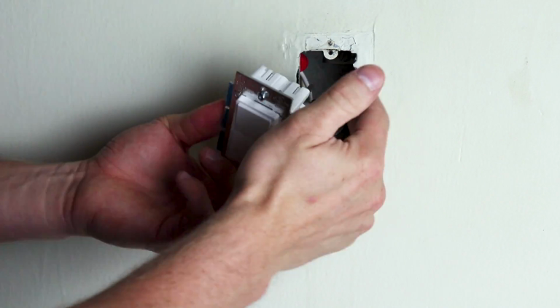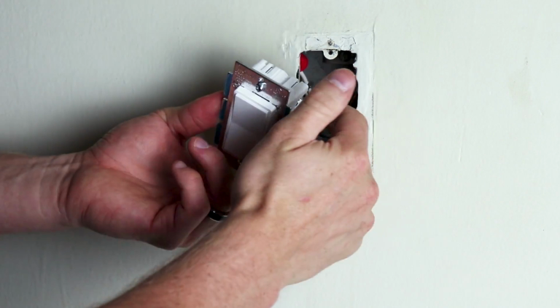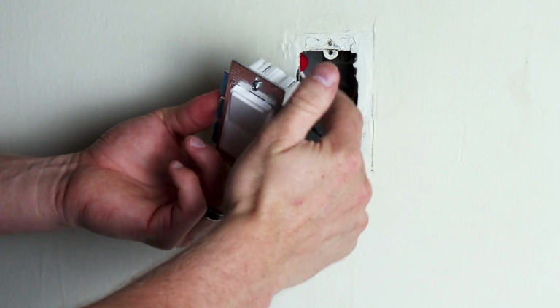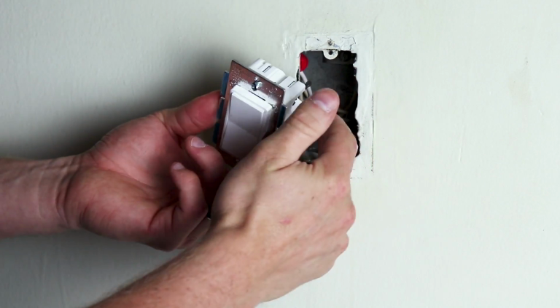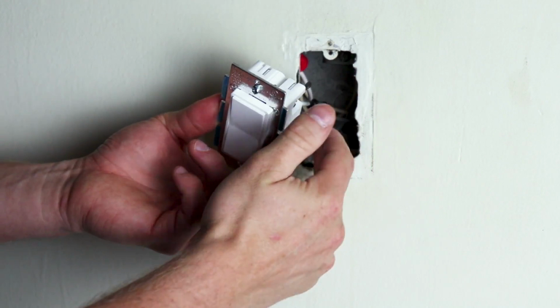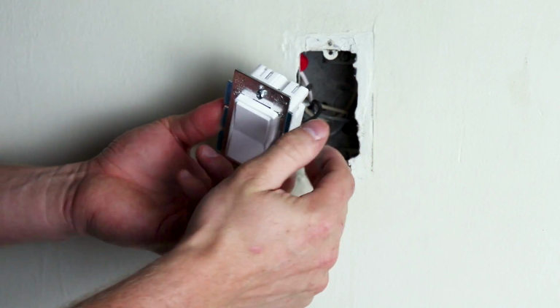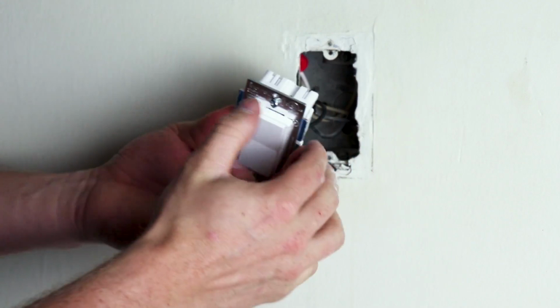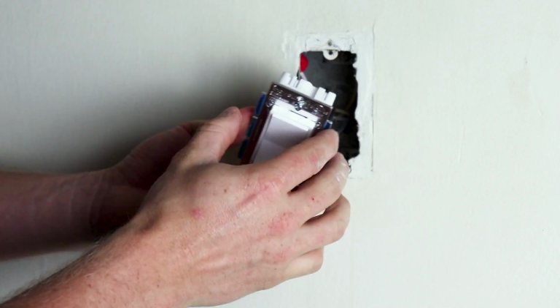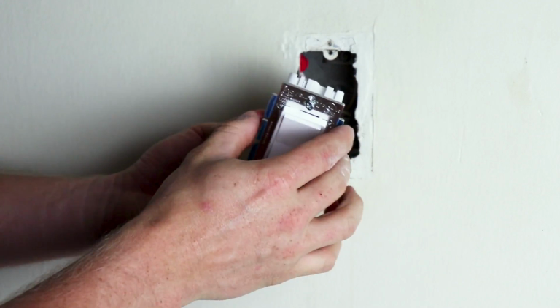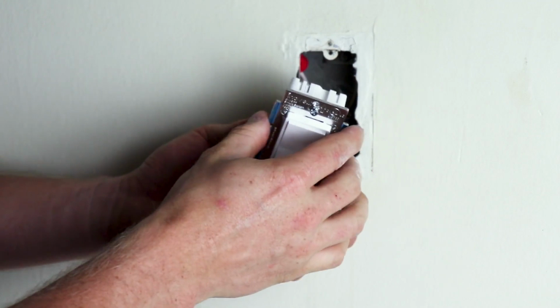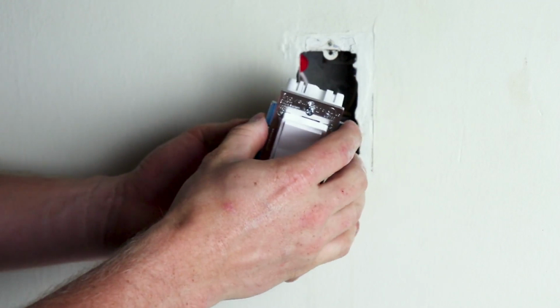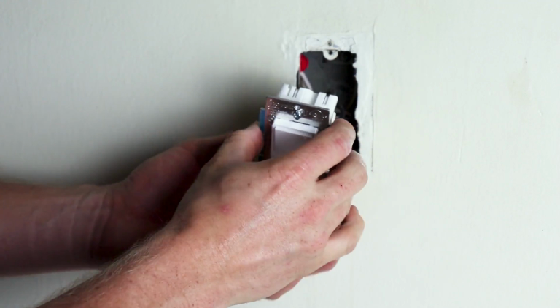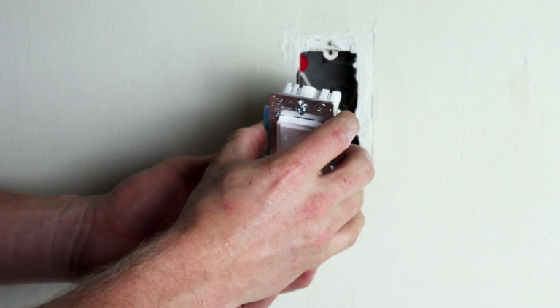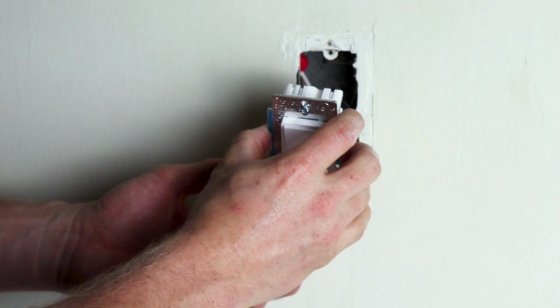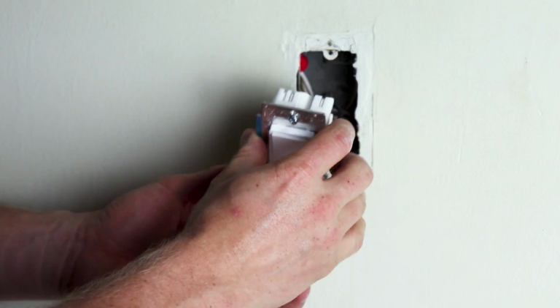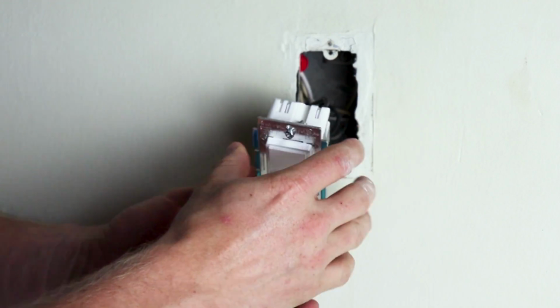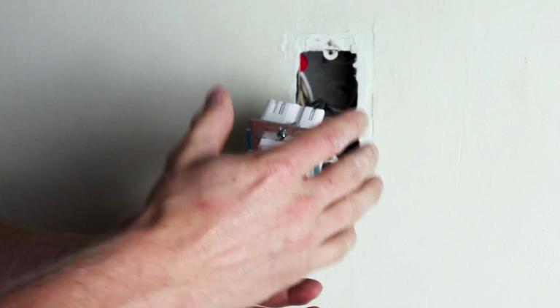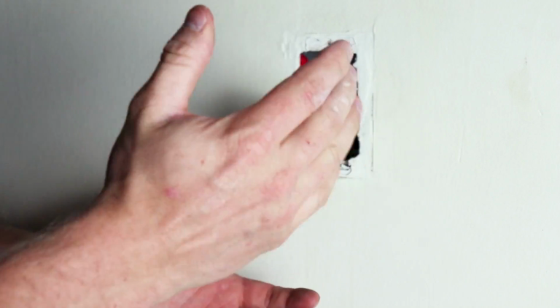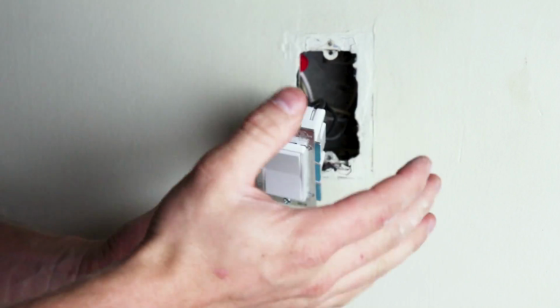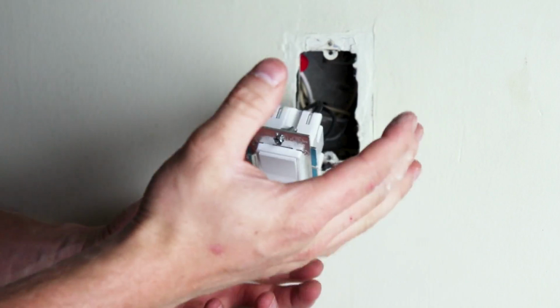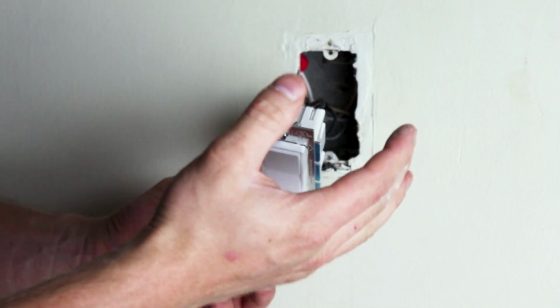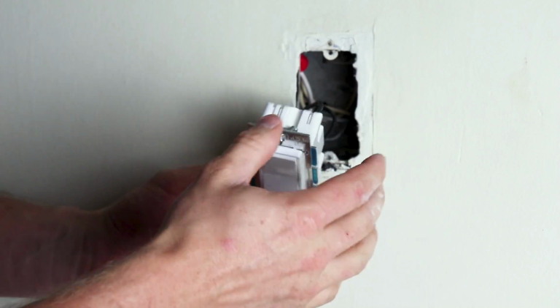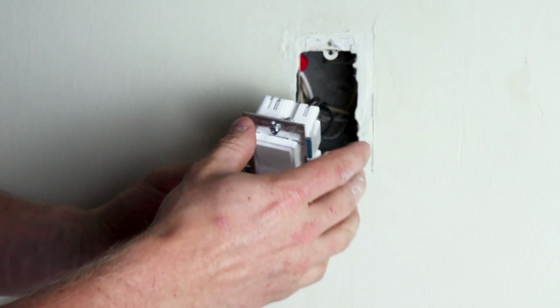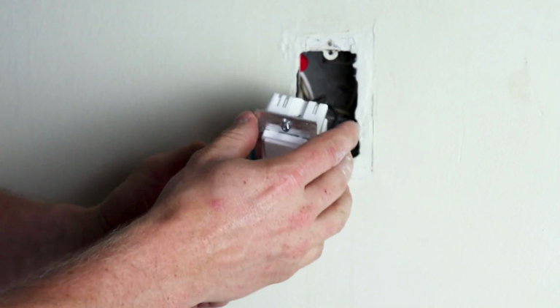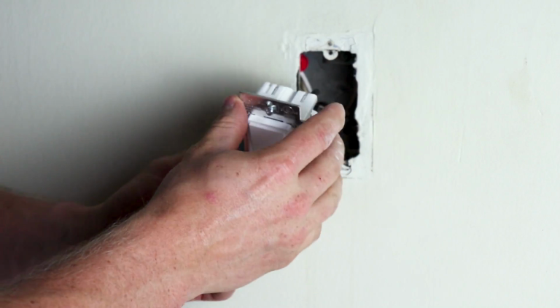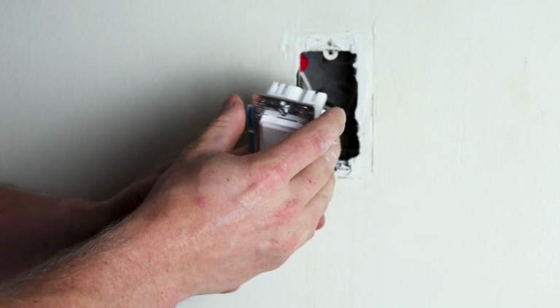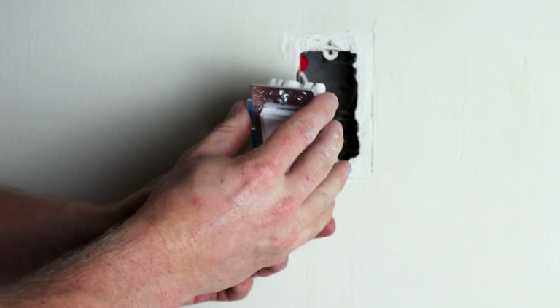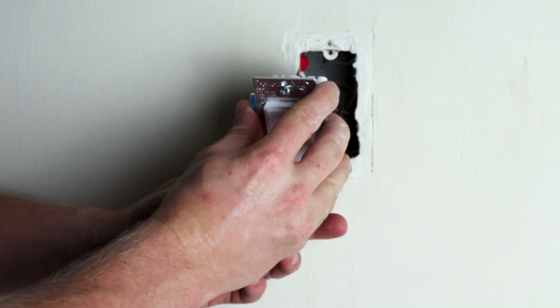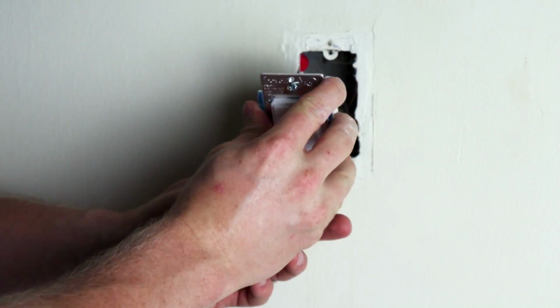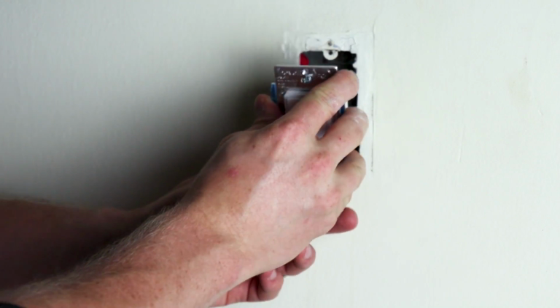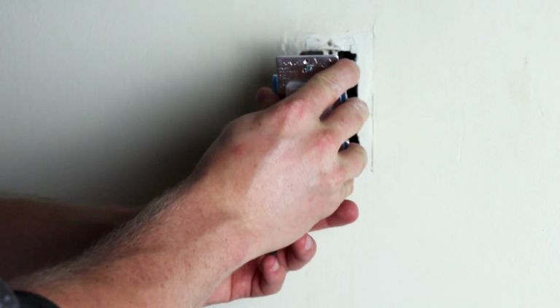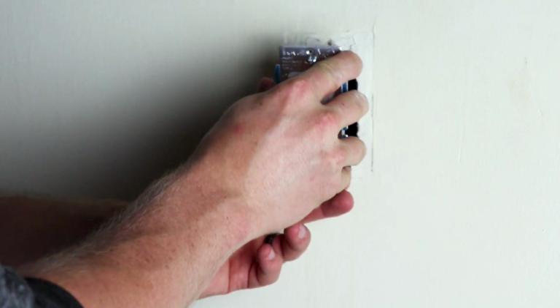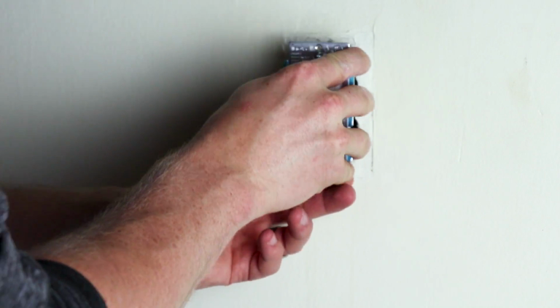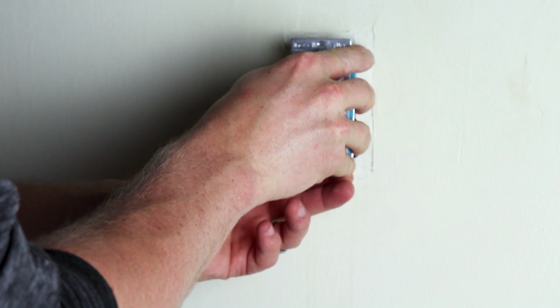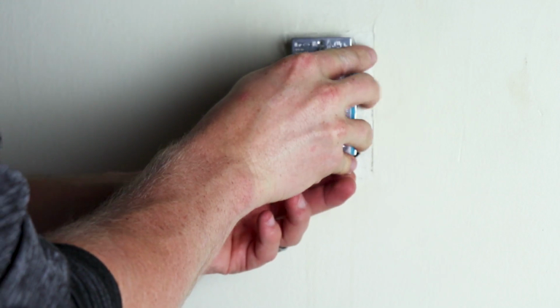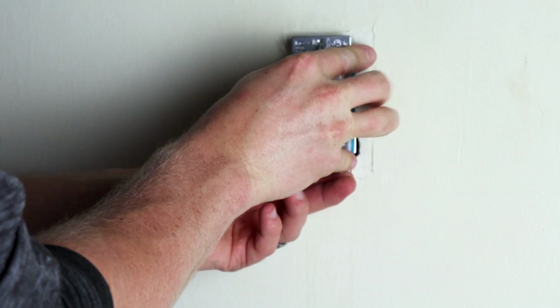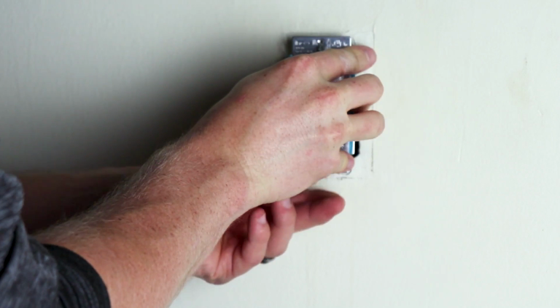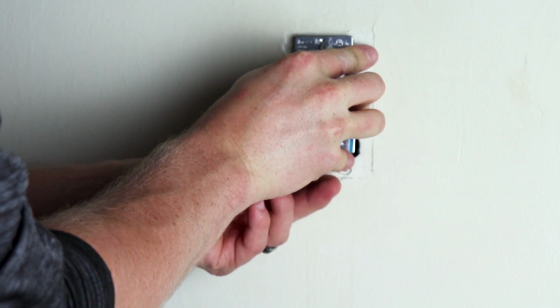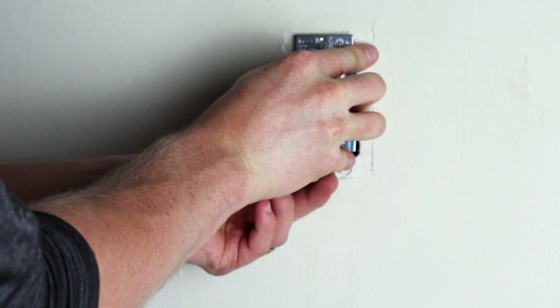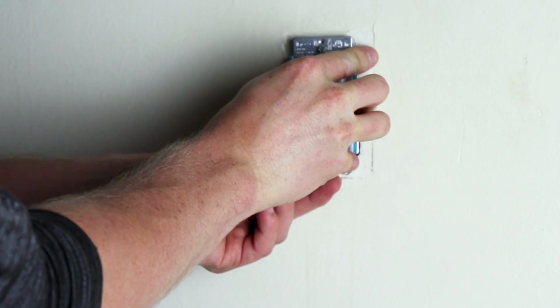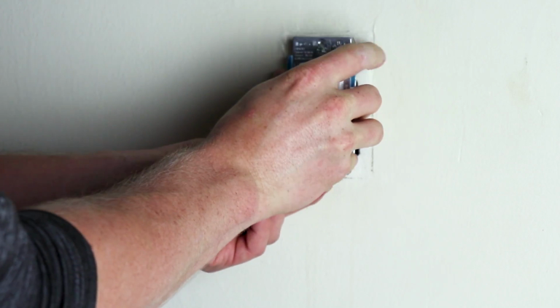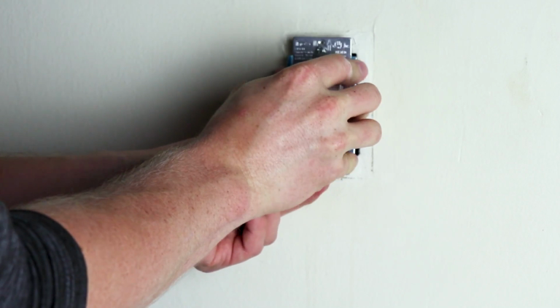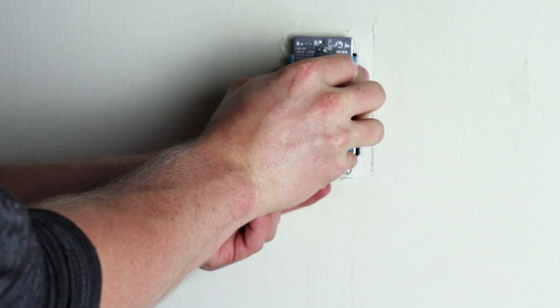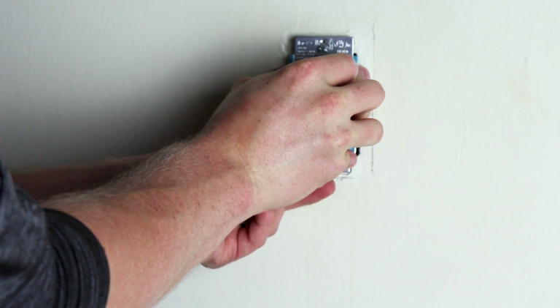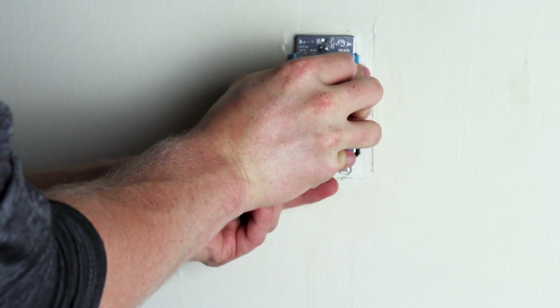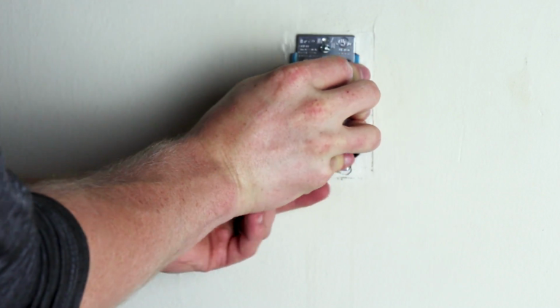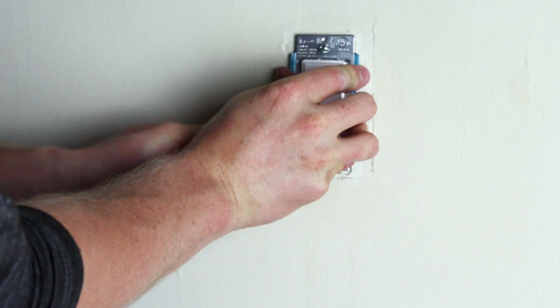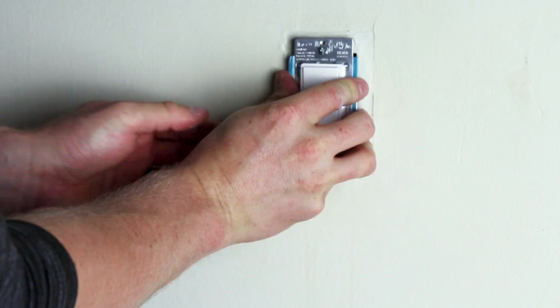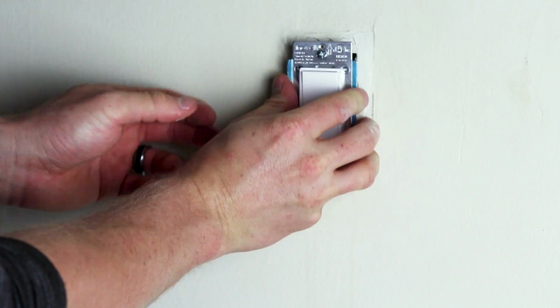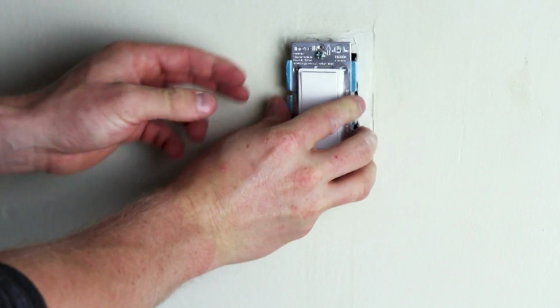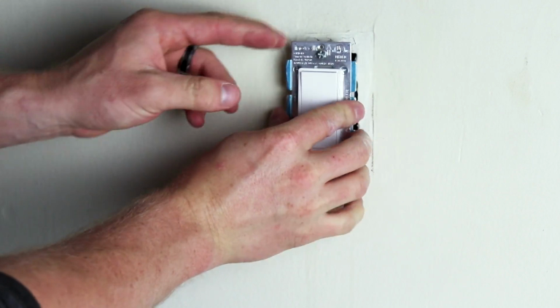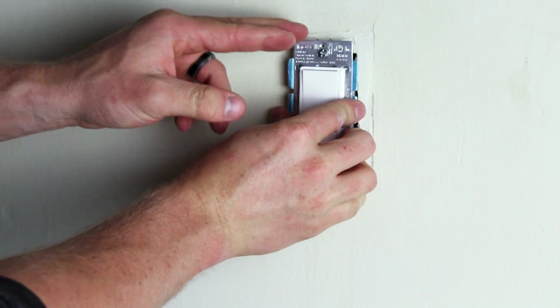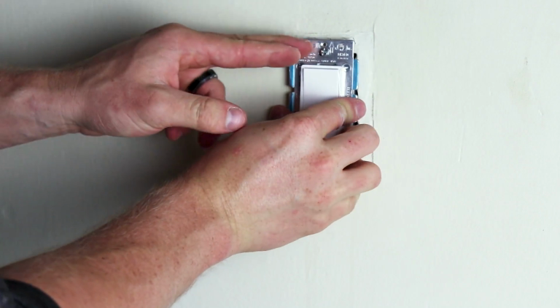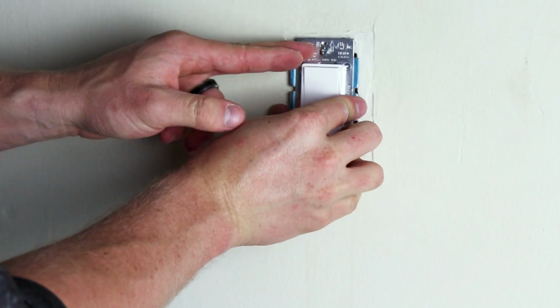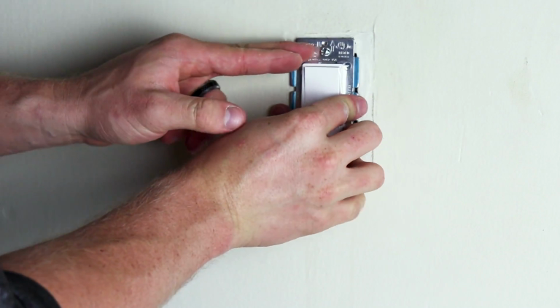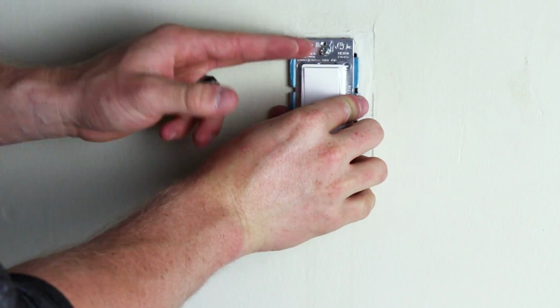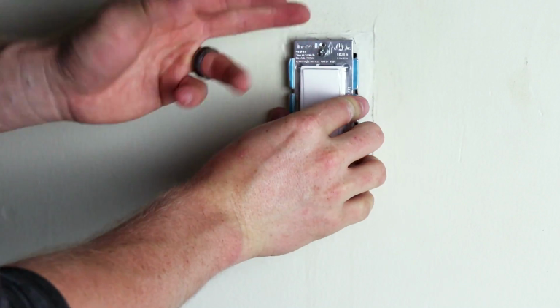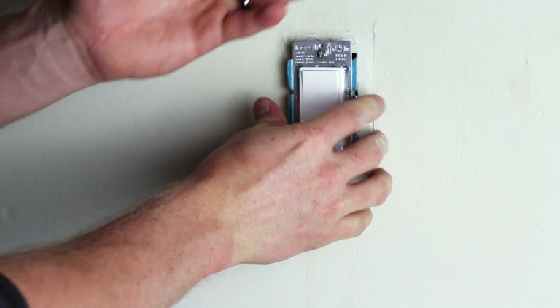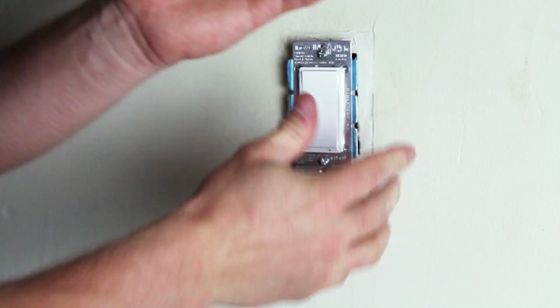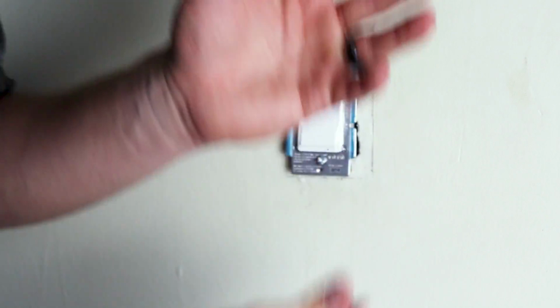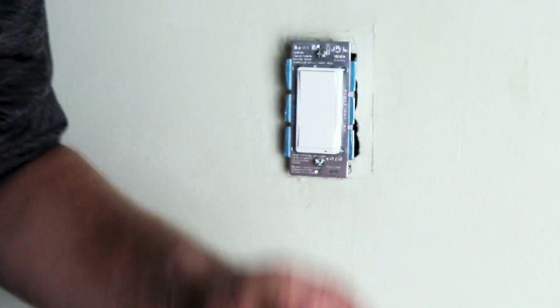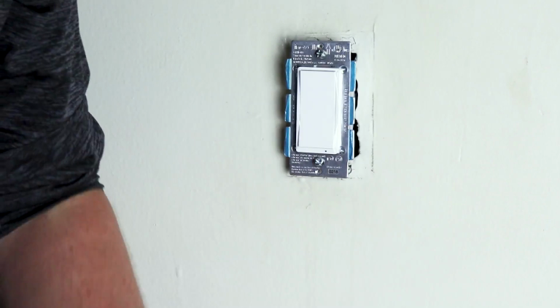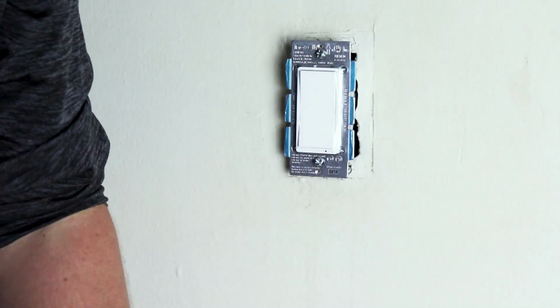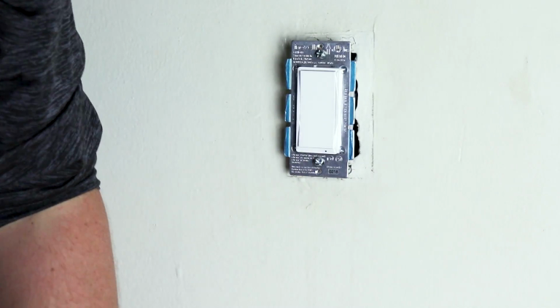One last thing you want to do is go ahead and add that ground to the green screw here. They didn't leave me much in here, so I'm going to have to add that after this video. Just for demonstration purposes, we're pretty much done.